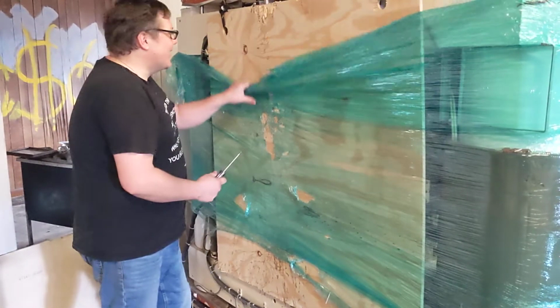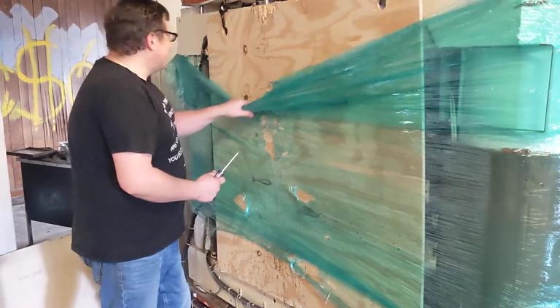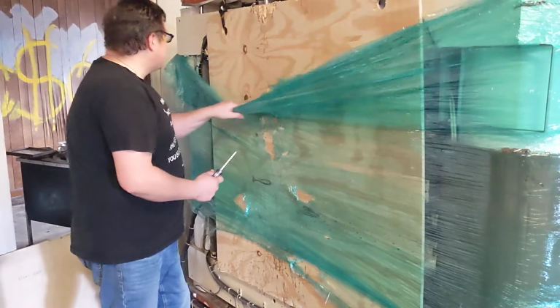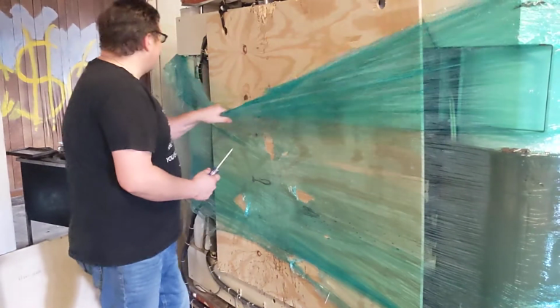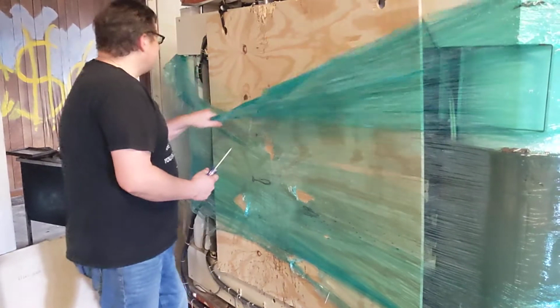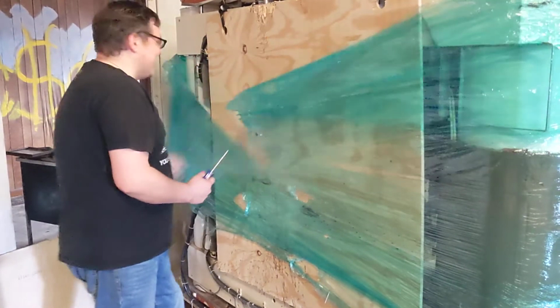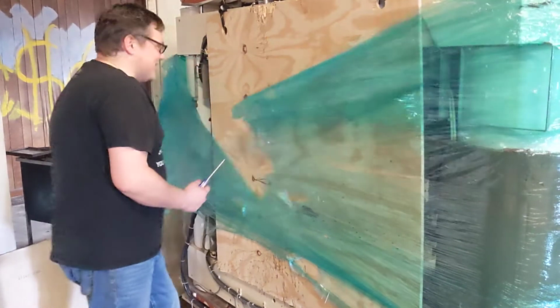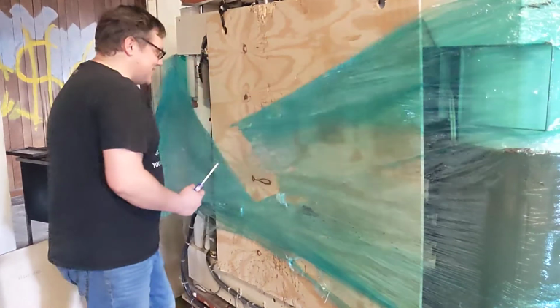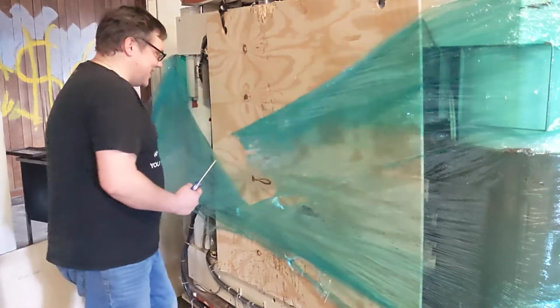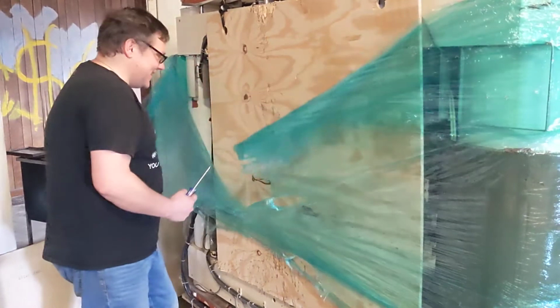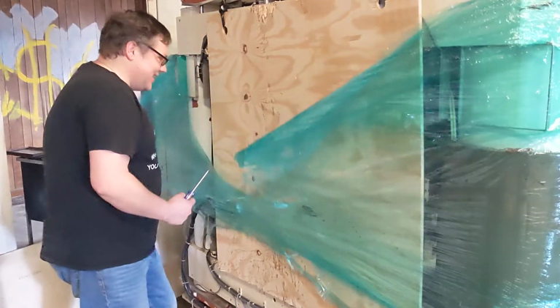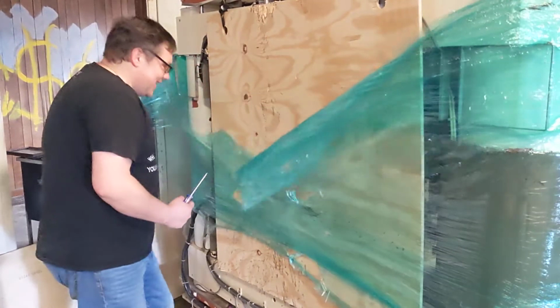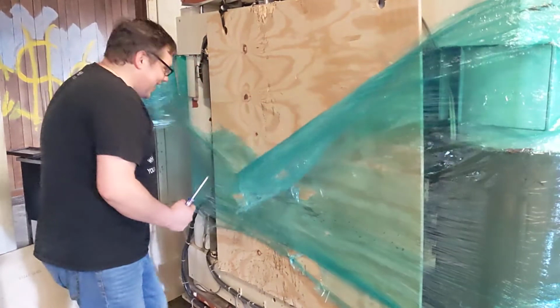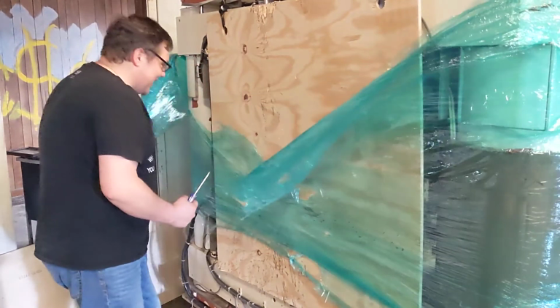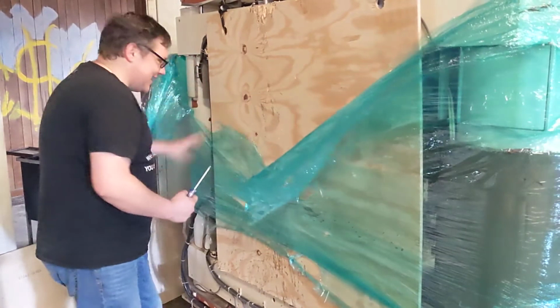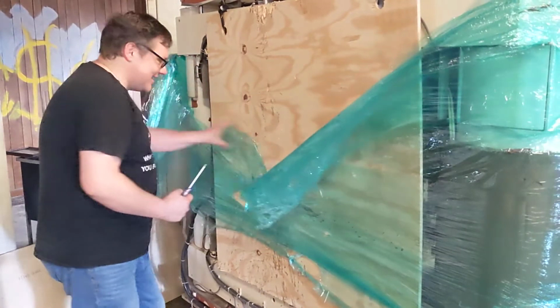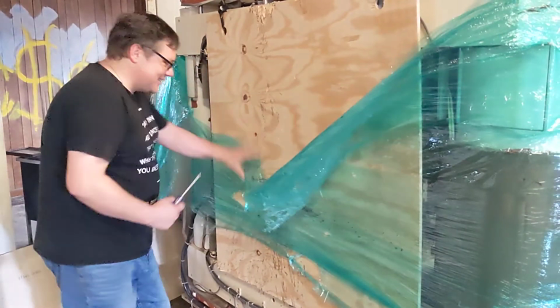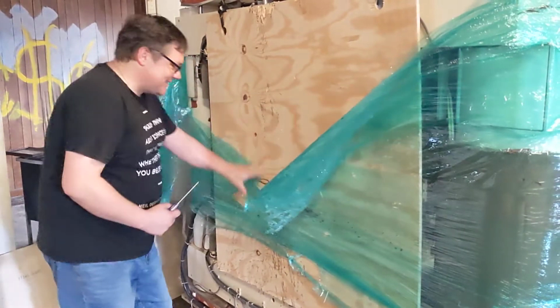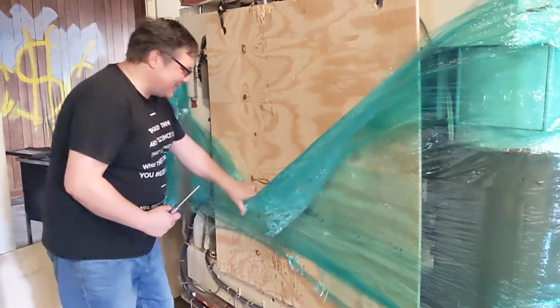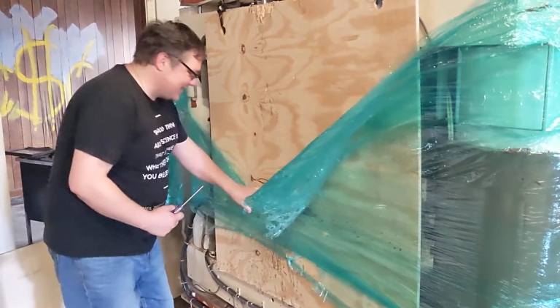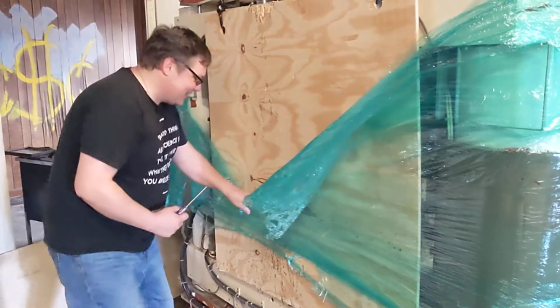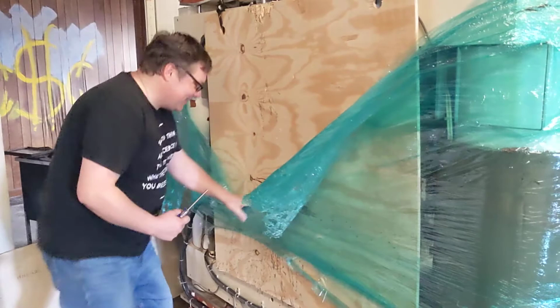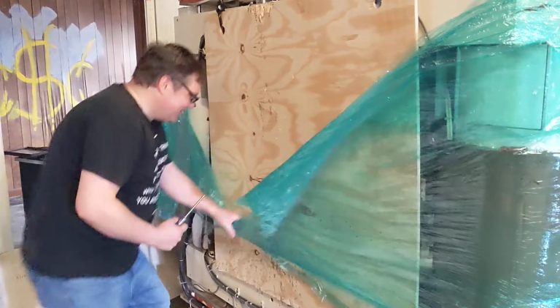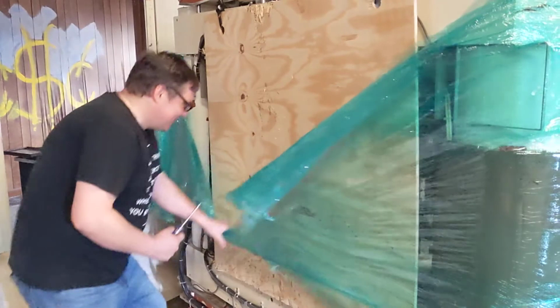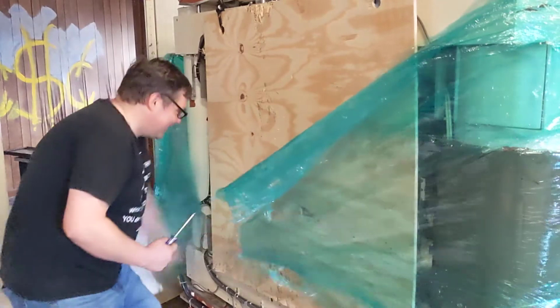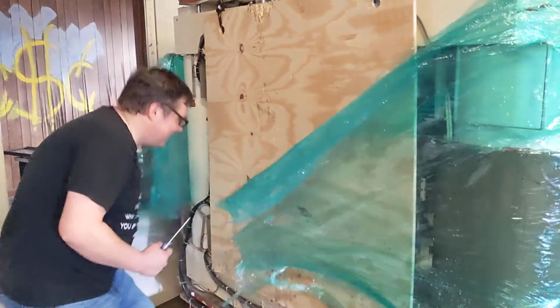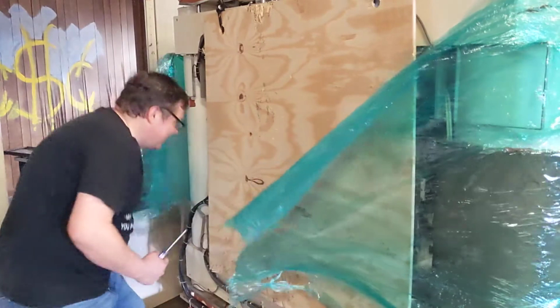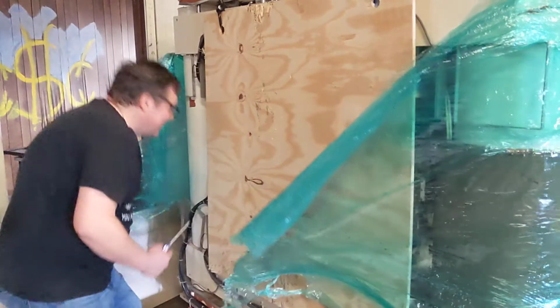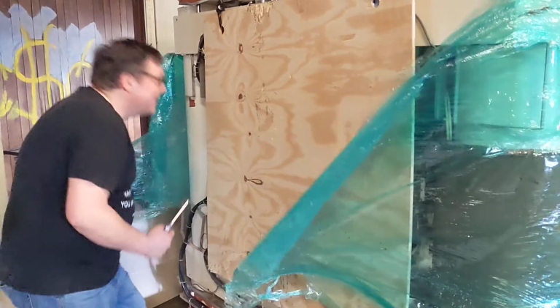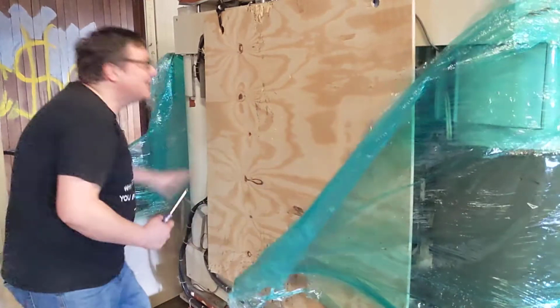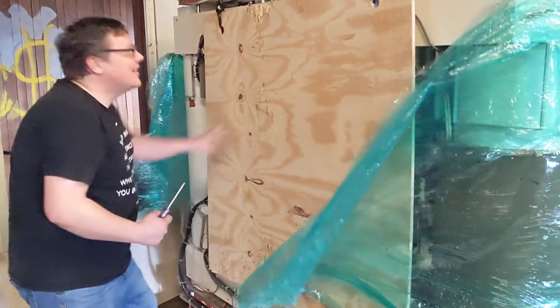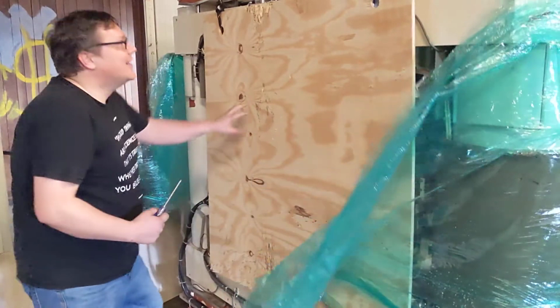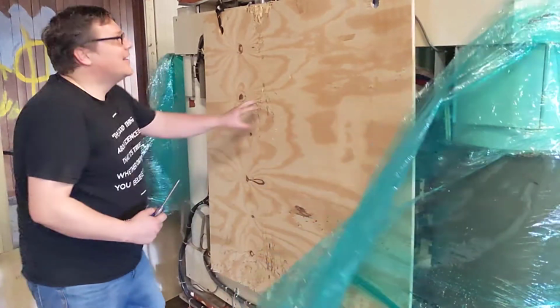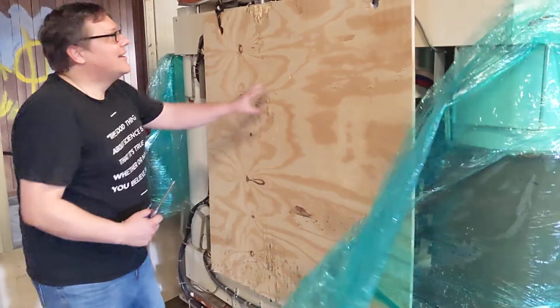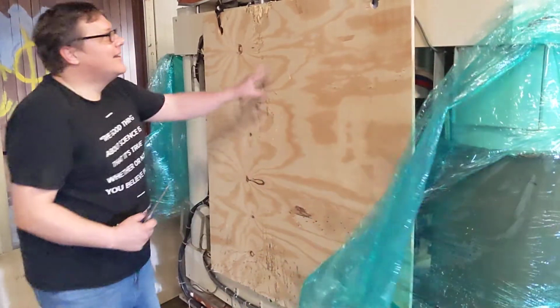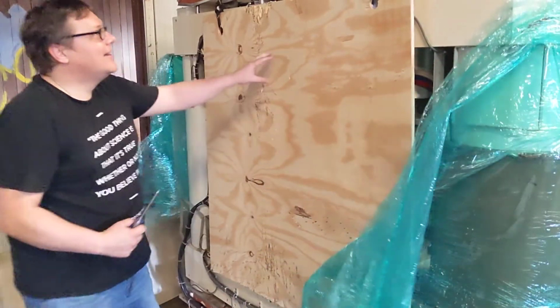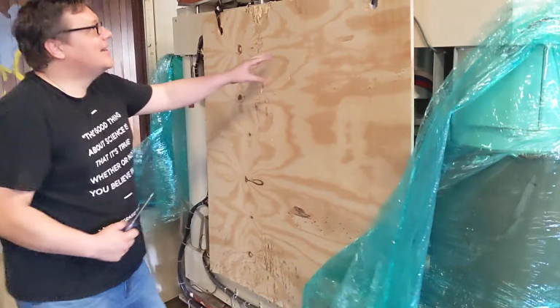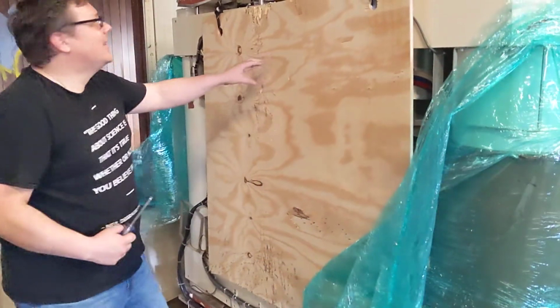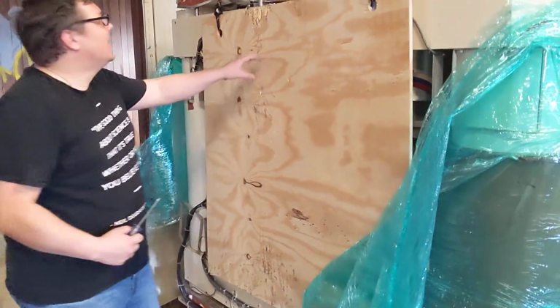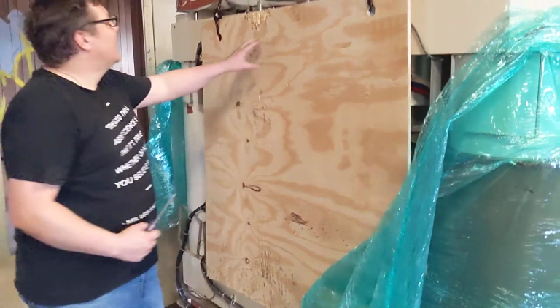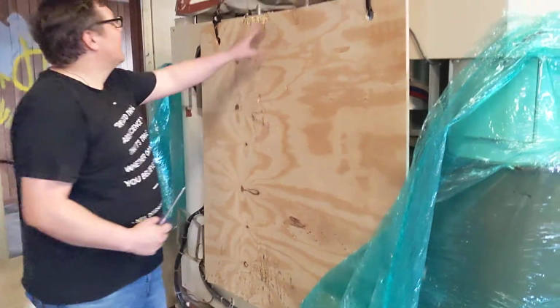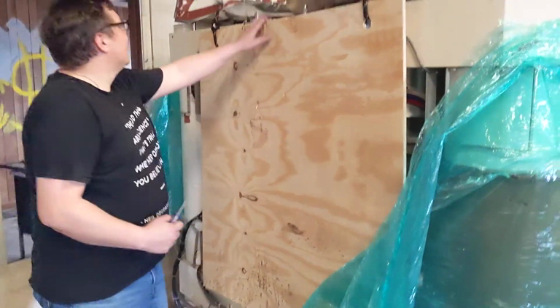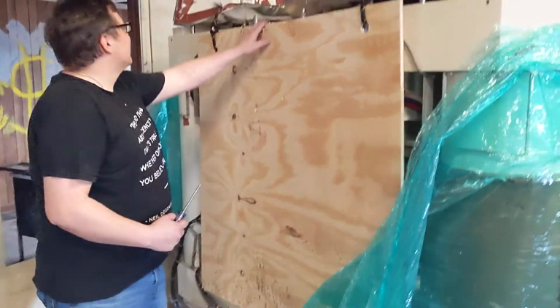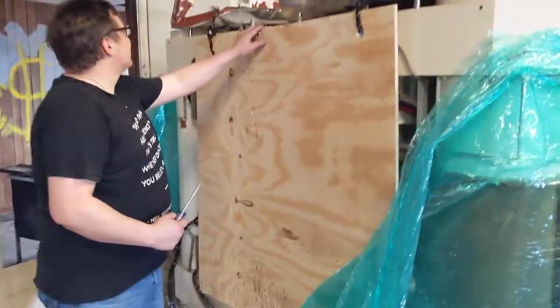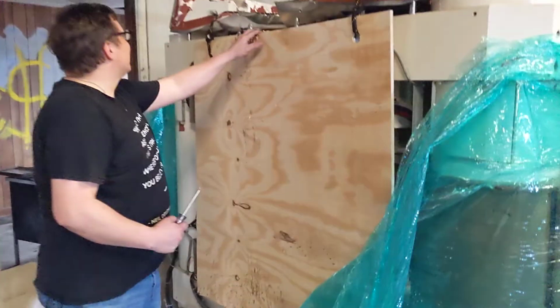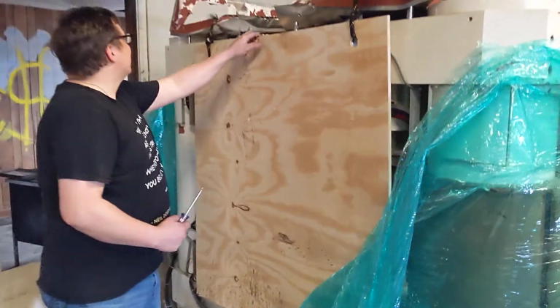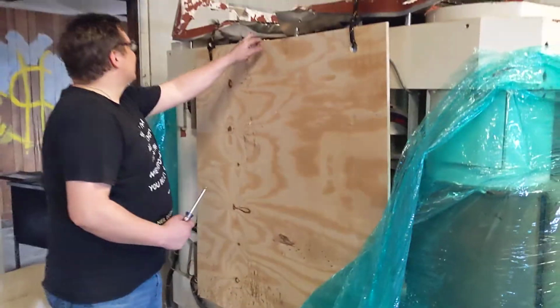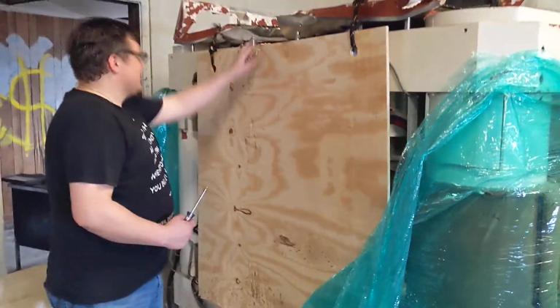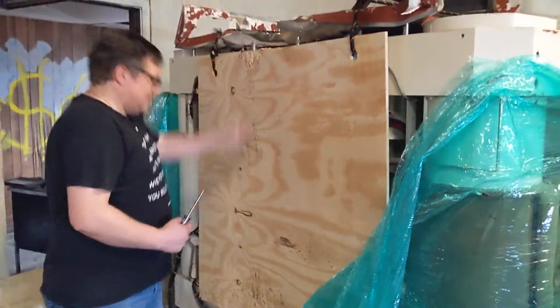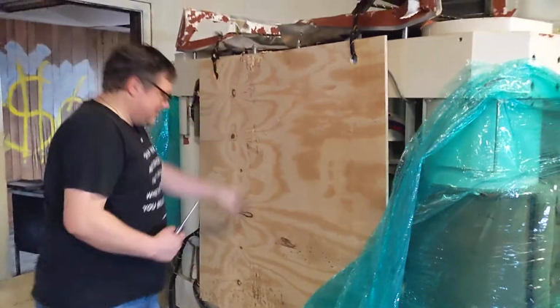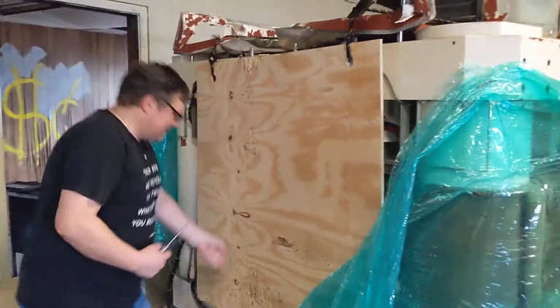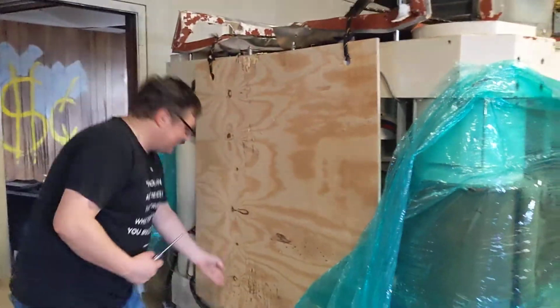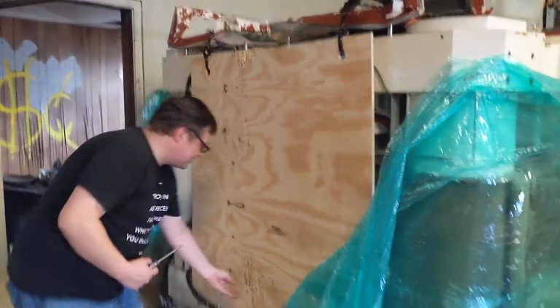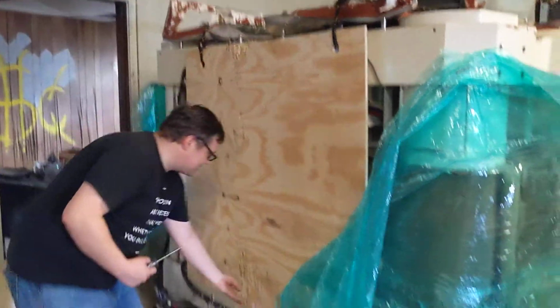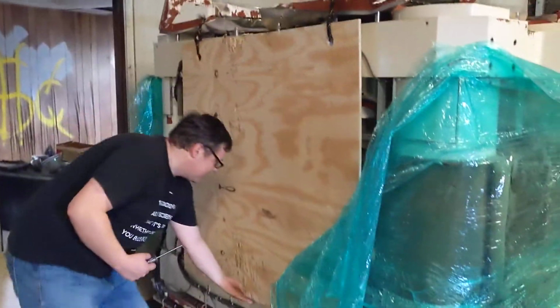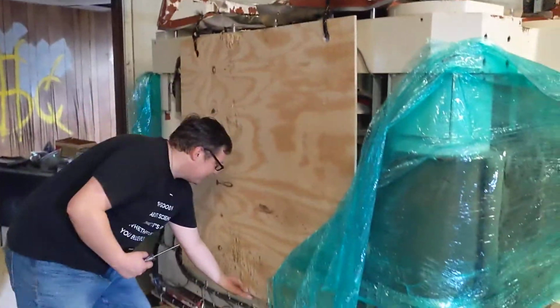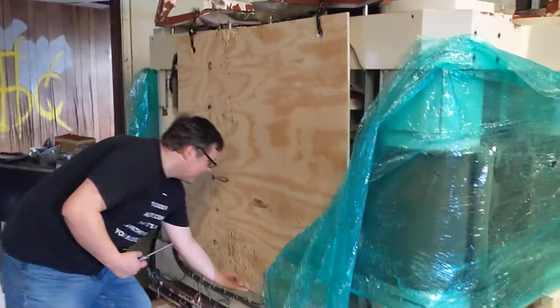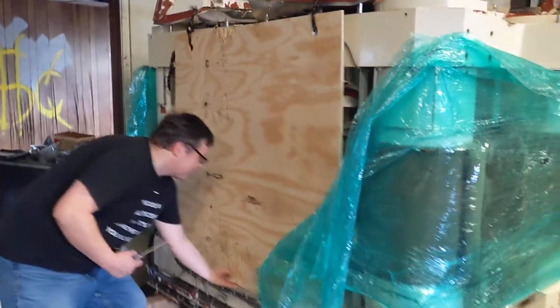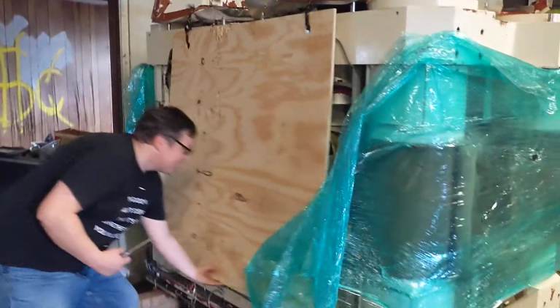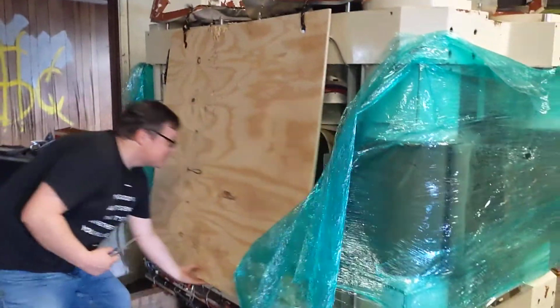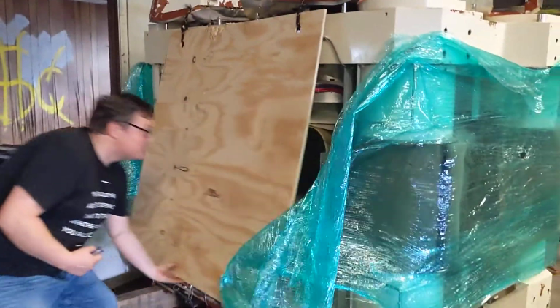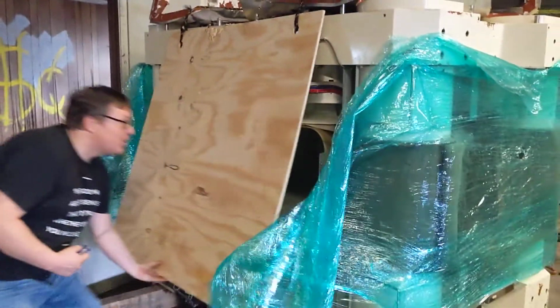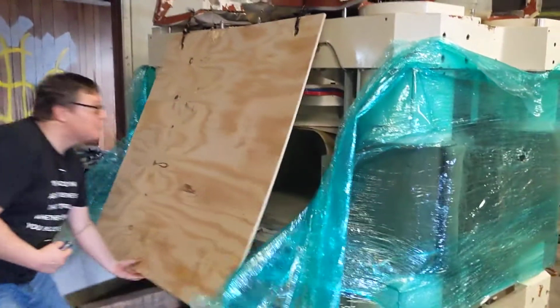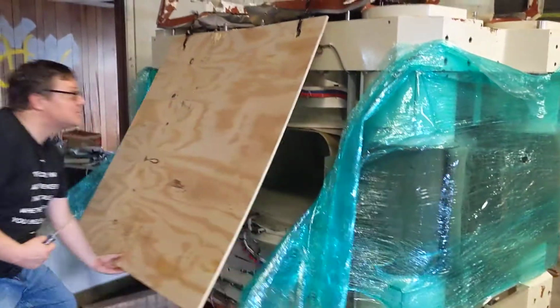Okay, I gotta get into this thing. This is held on by some ropes.